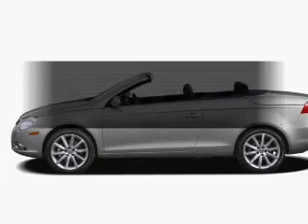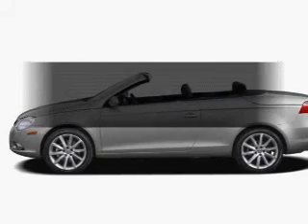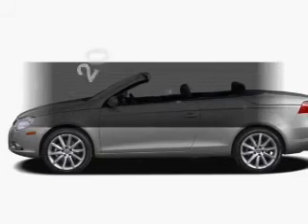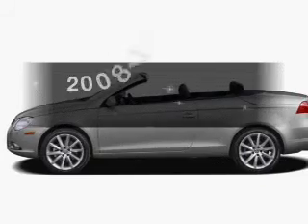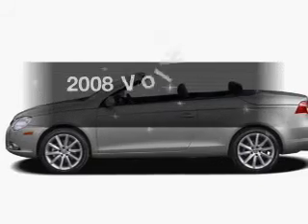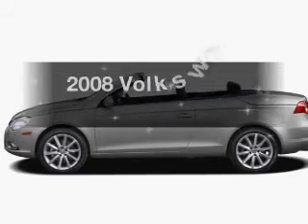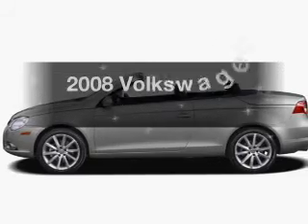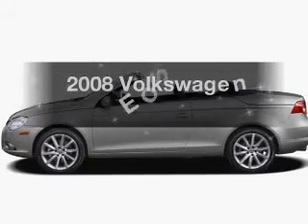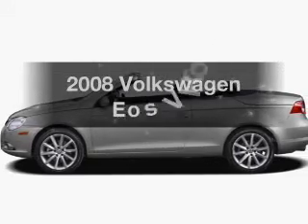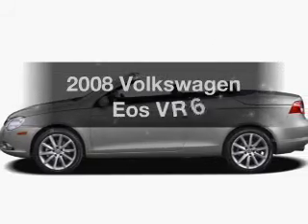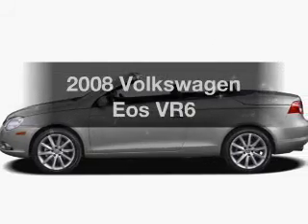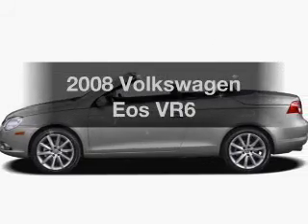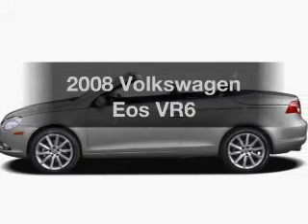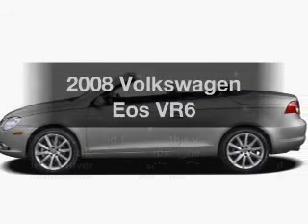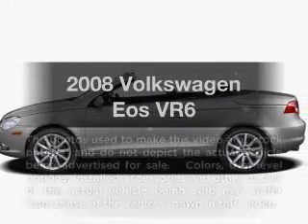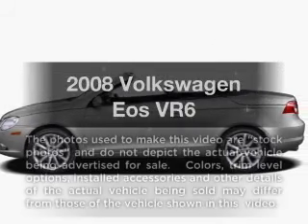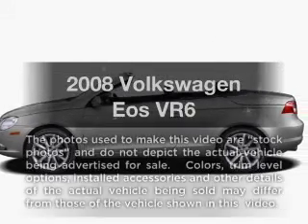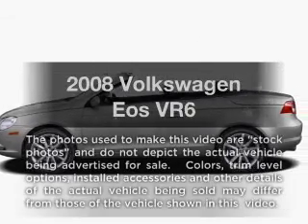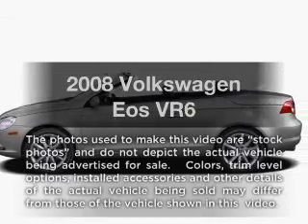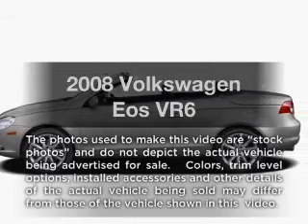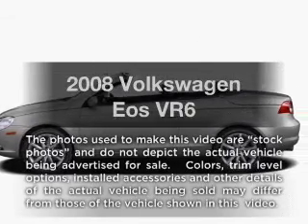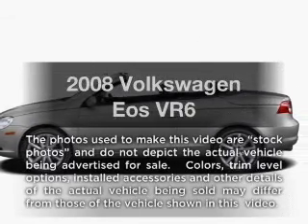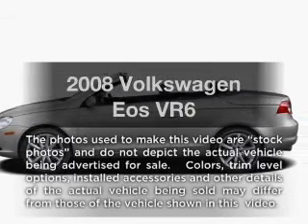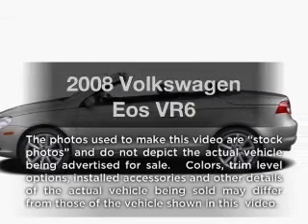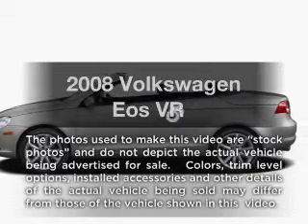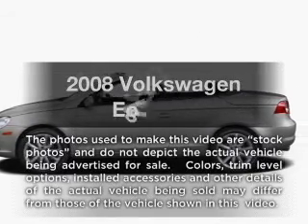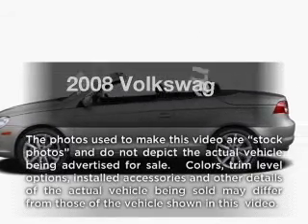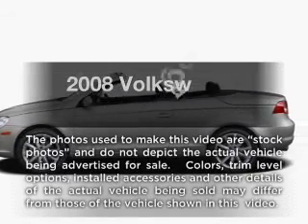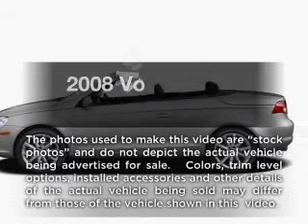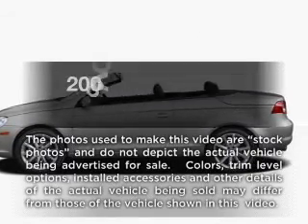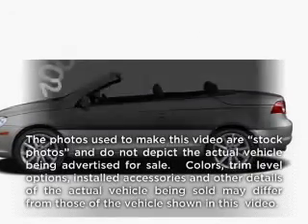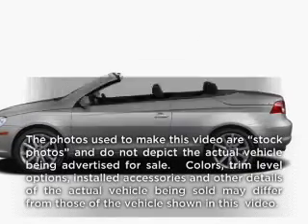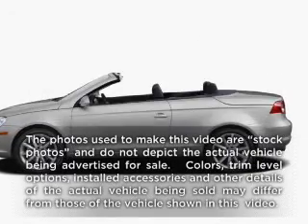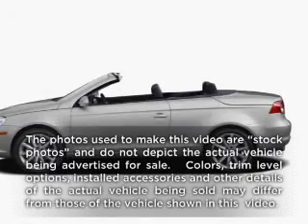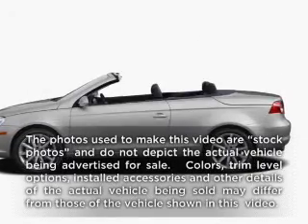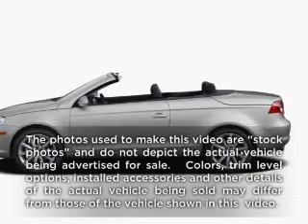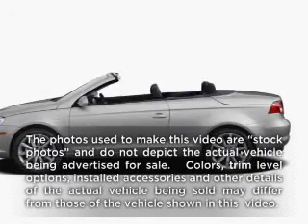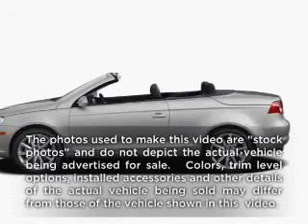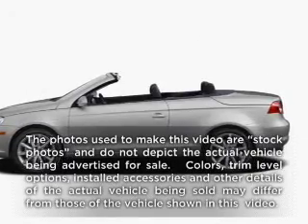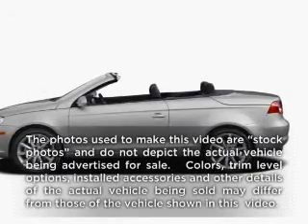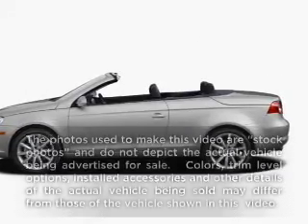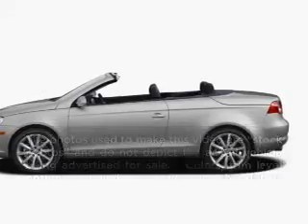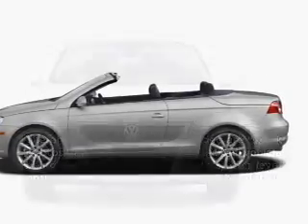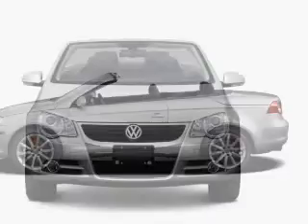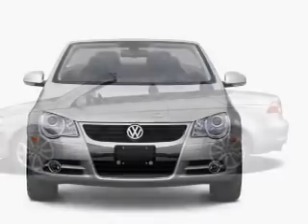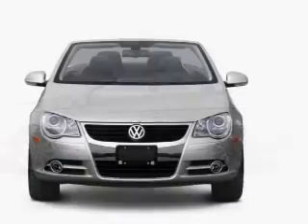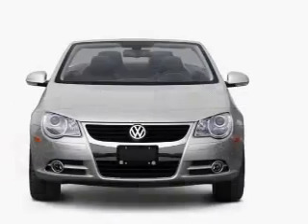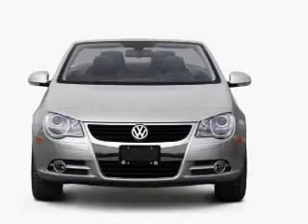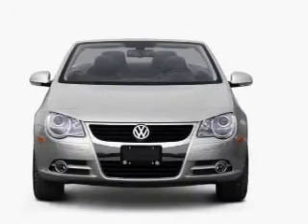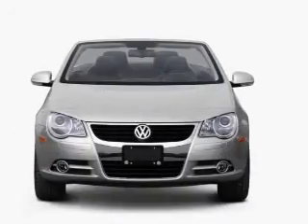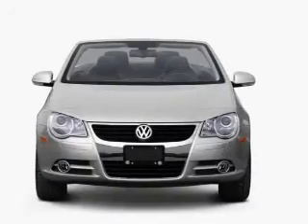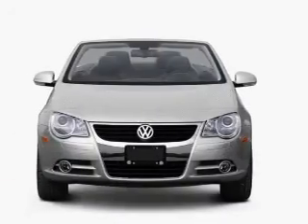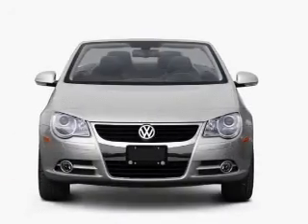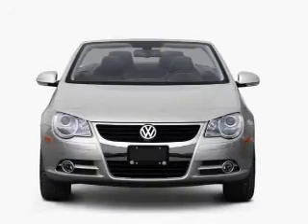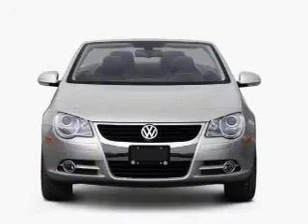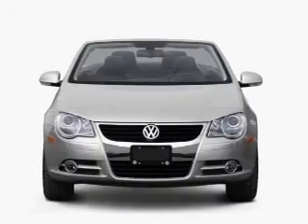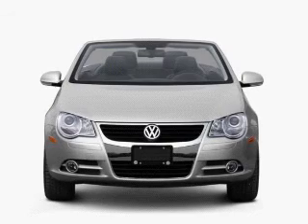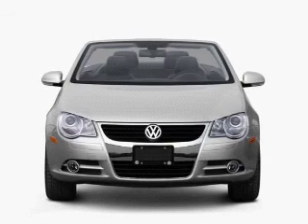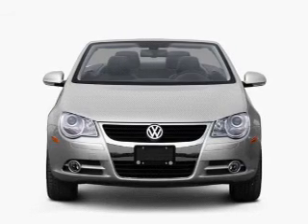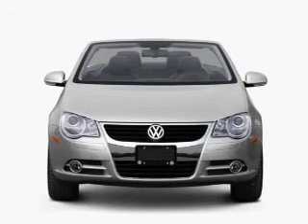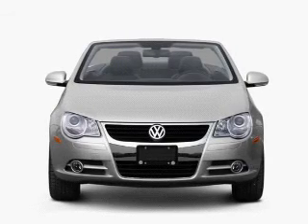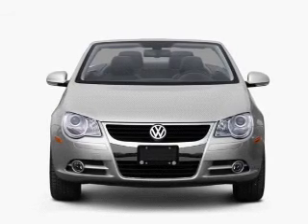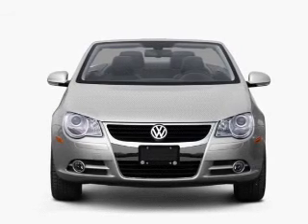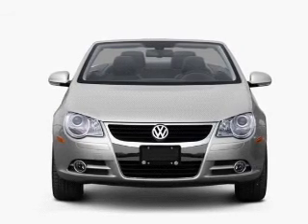Presenting the 2008 Volkswagen EOS. If you're looking for a first-rate auto, this one could be yours today.